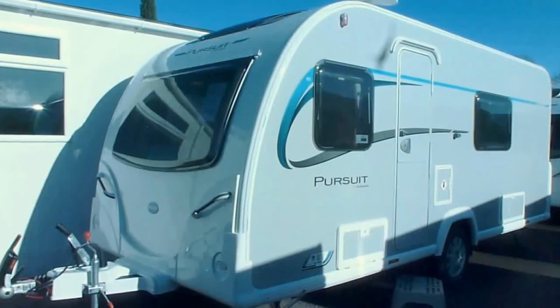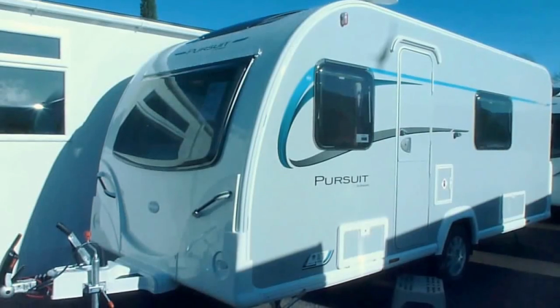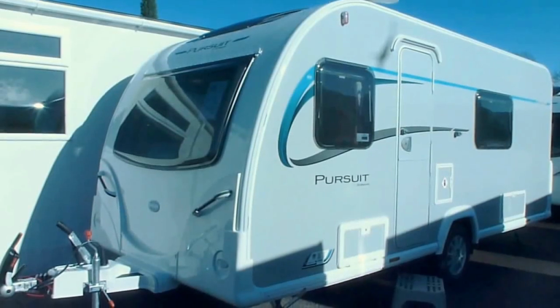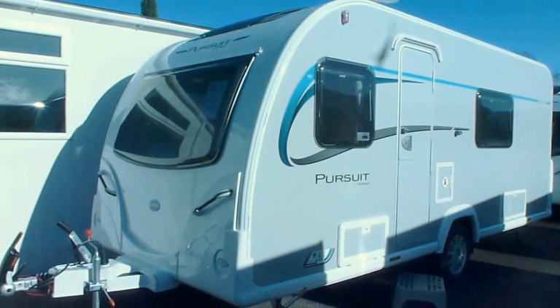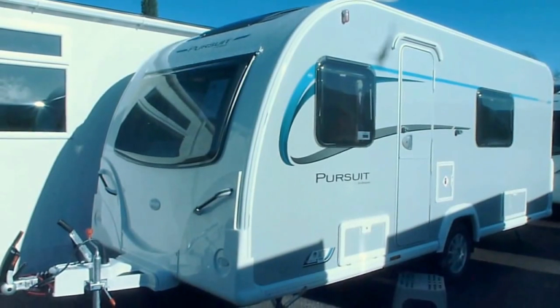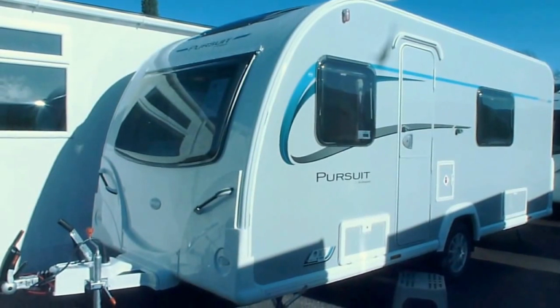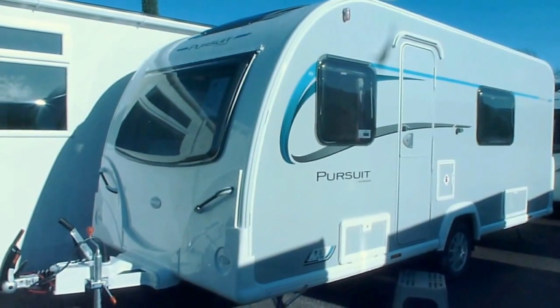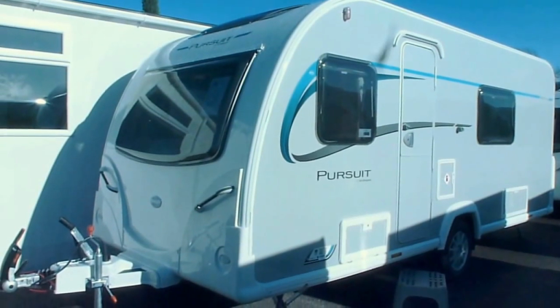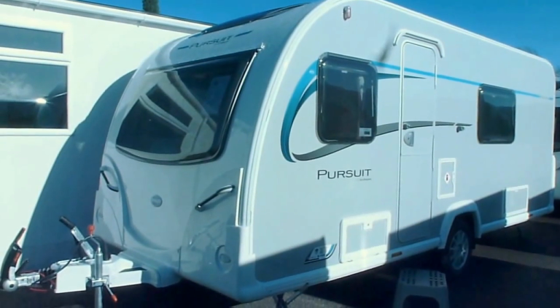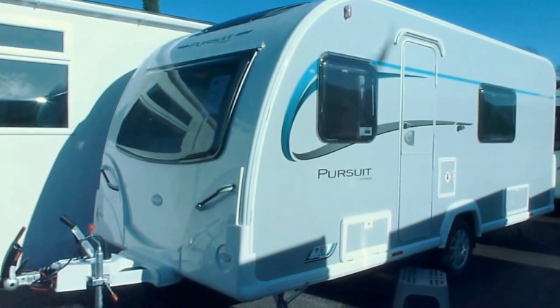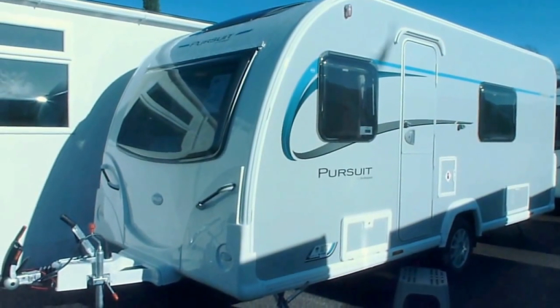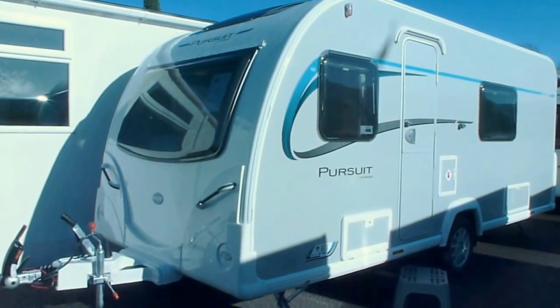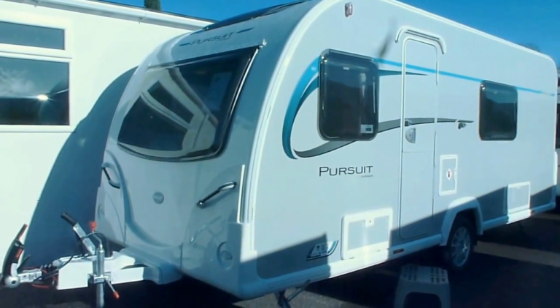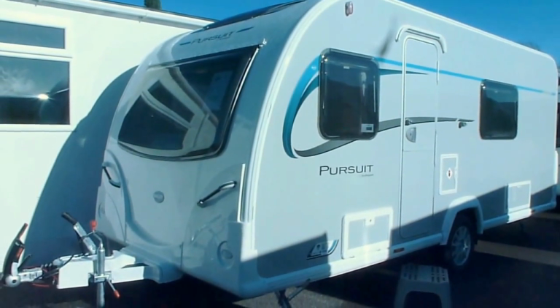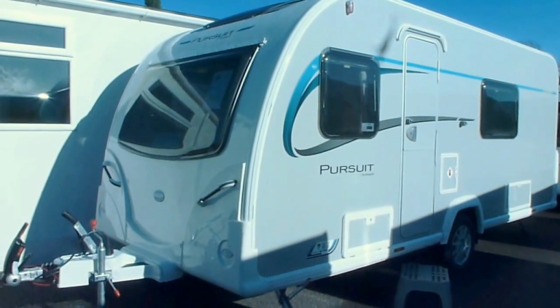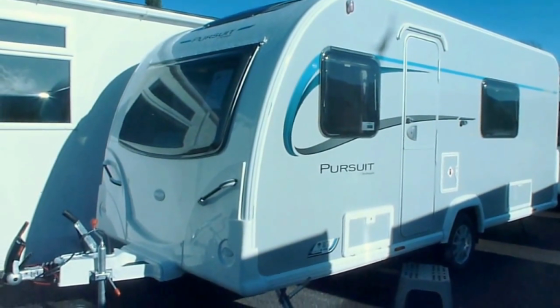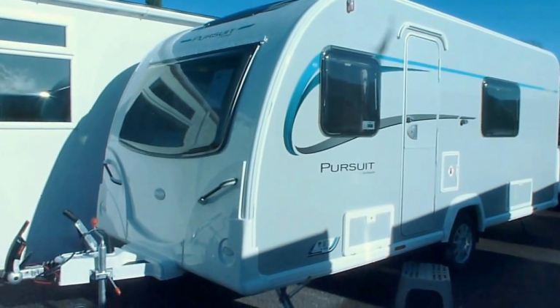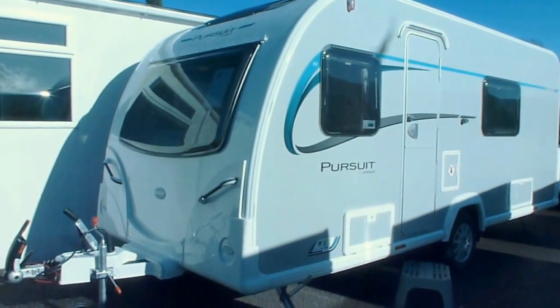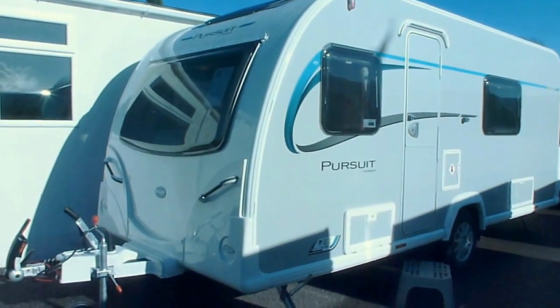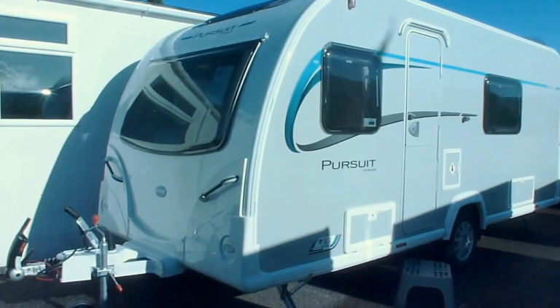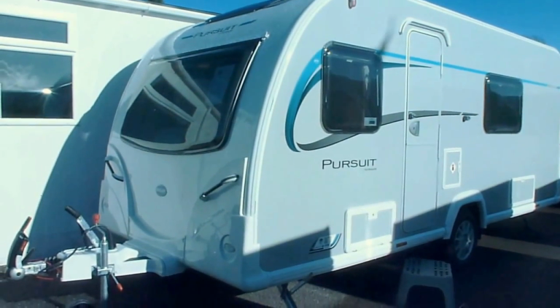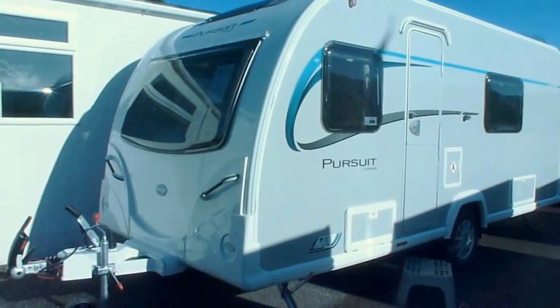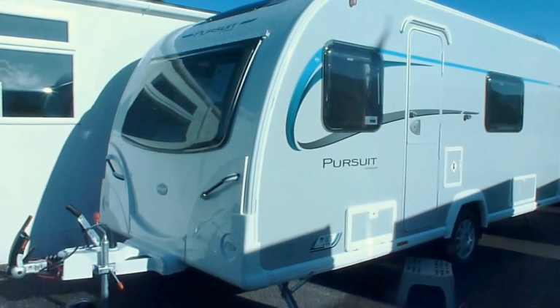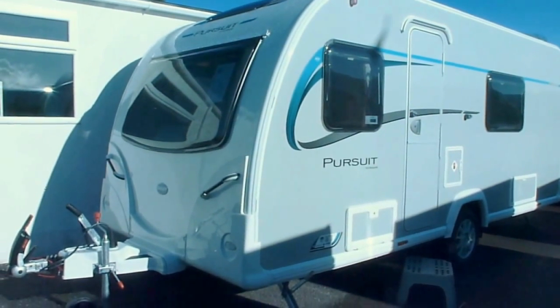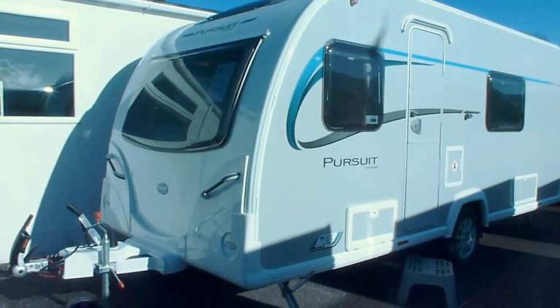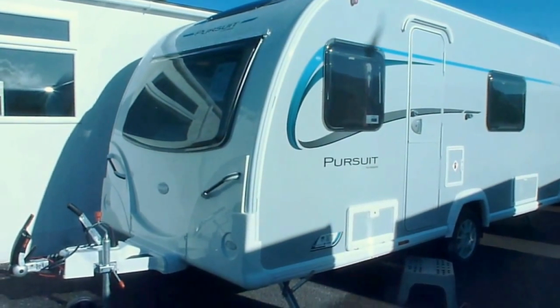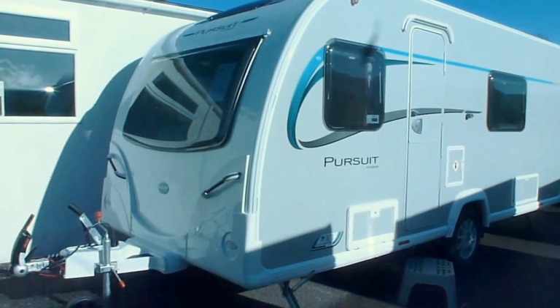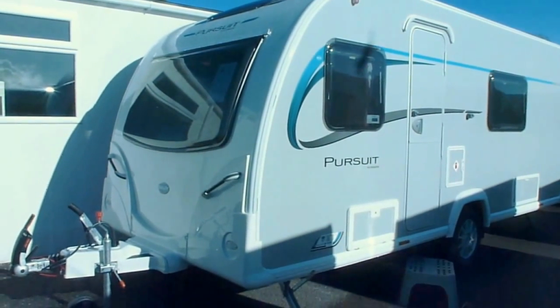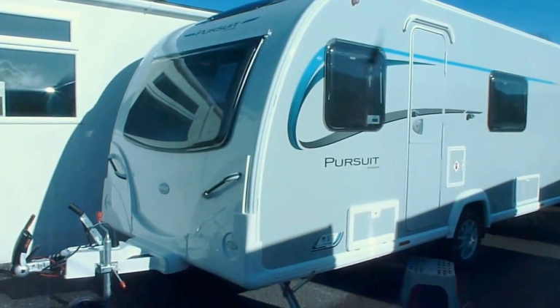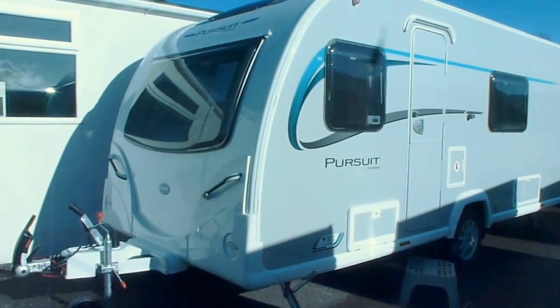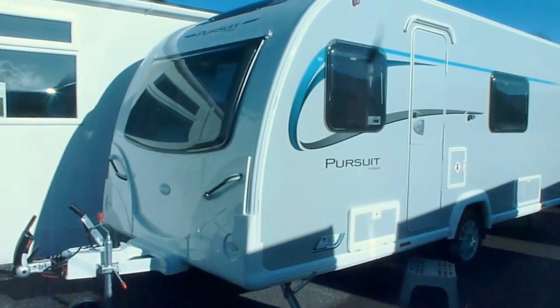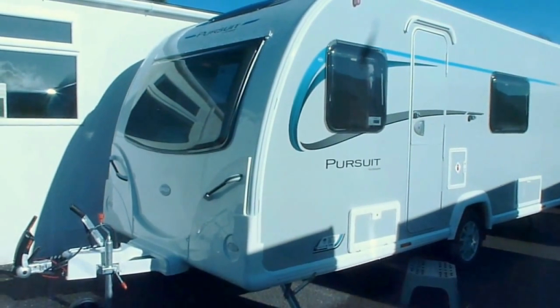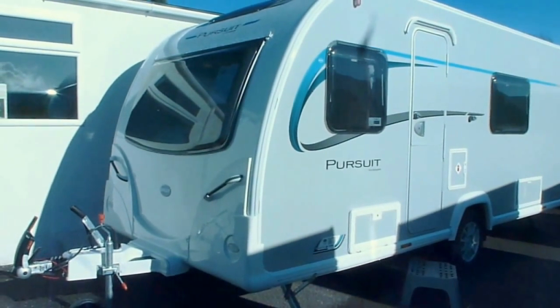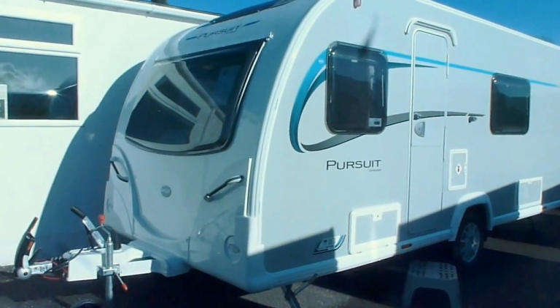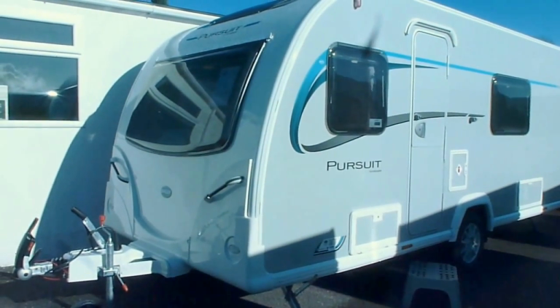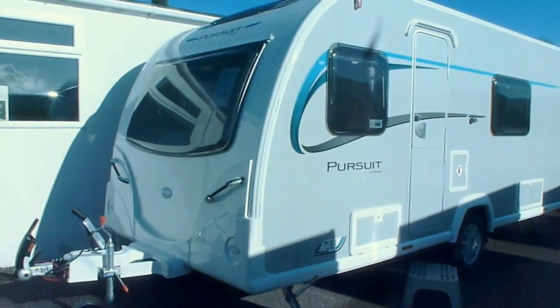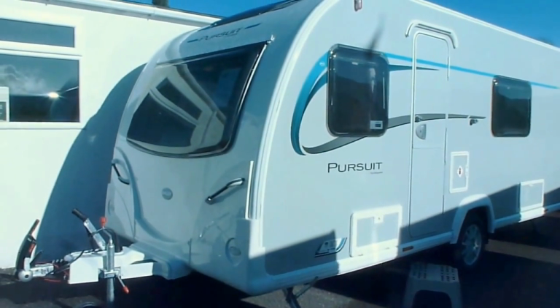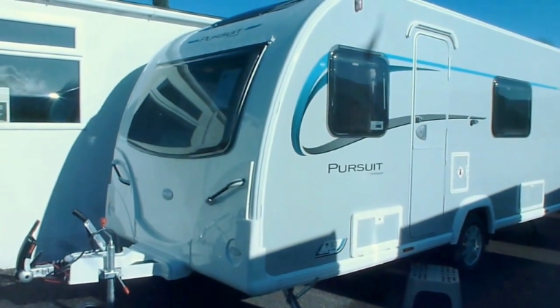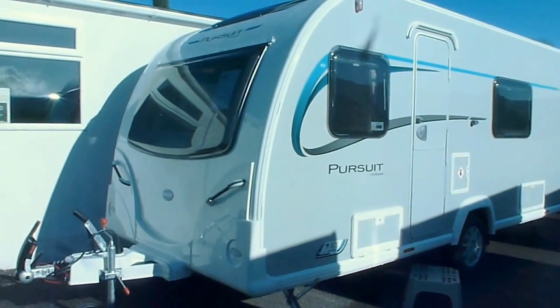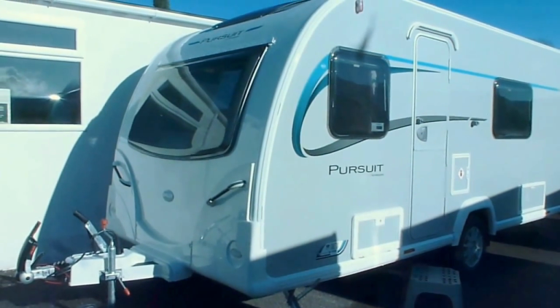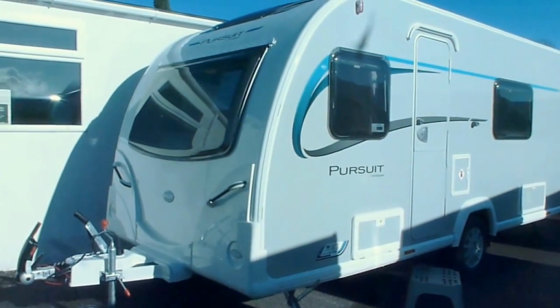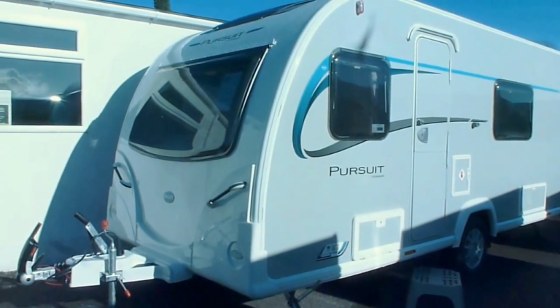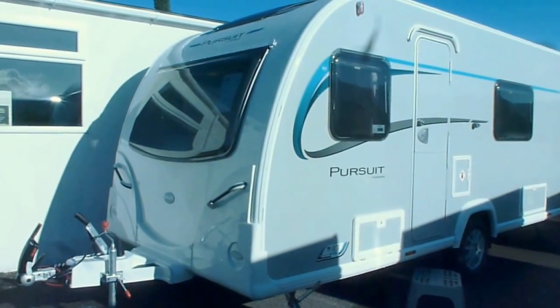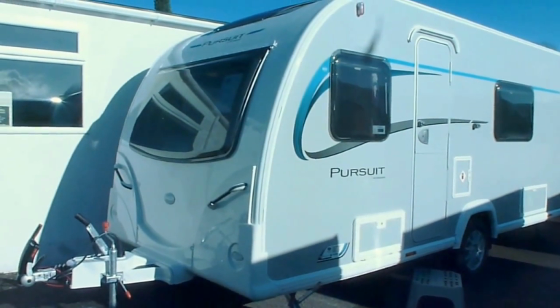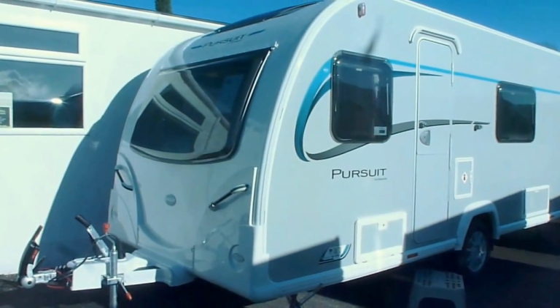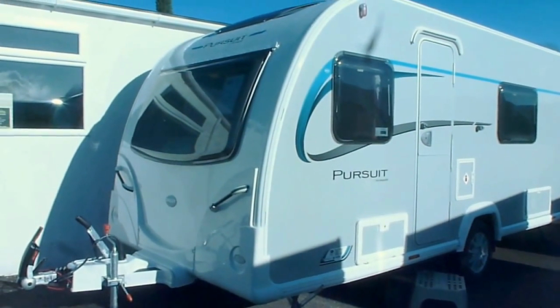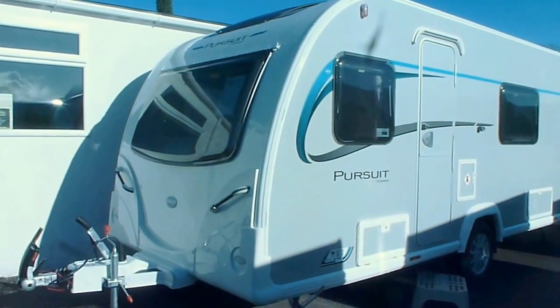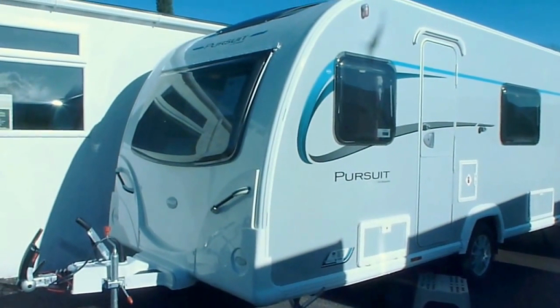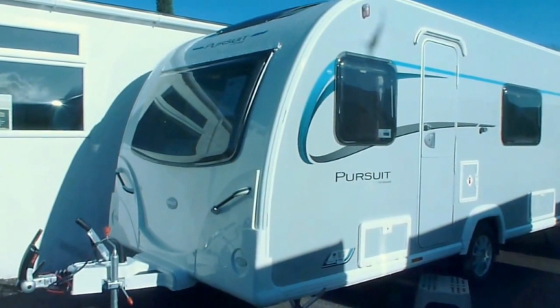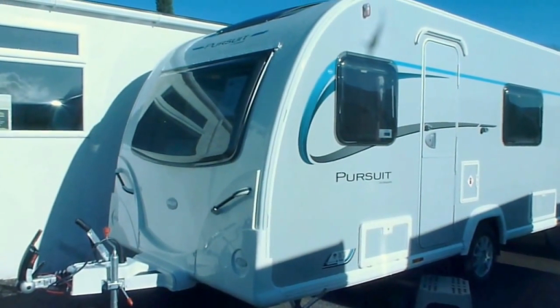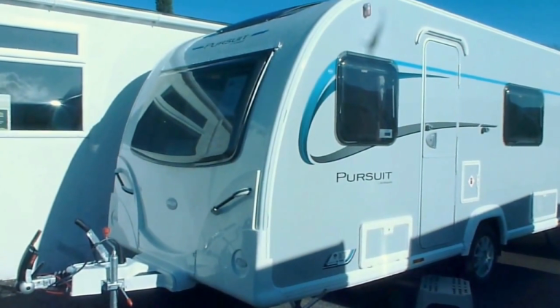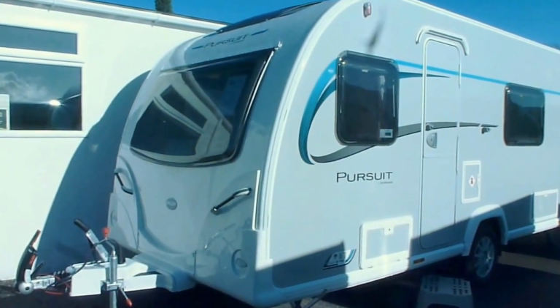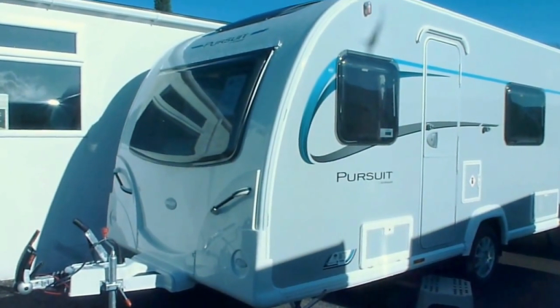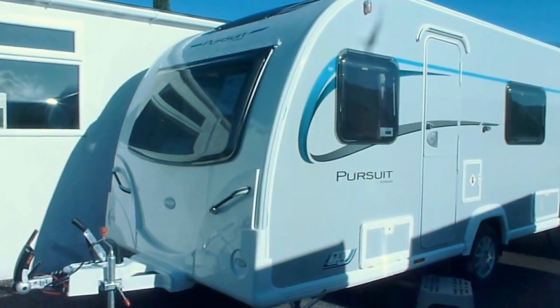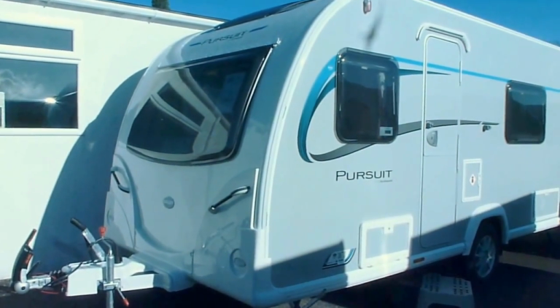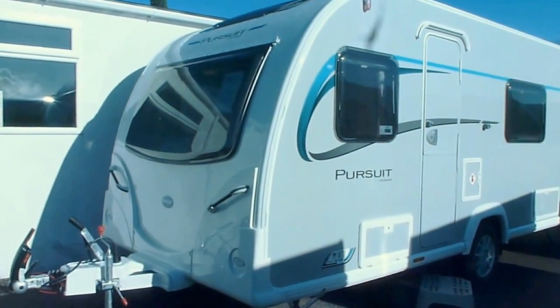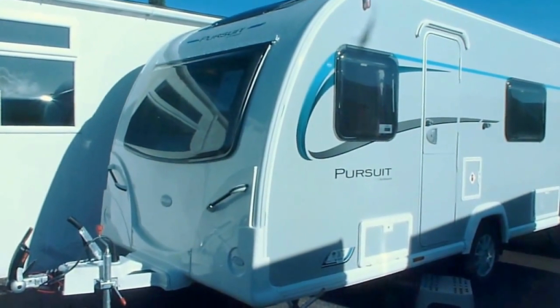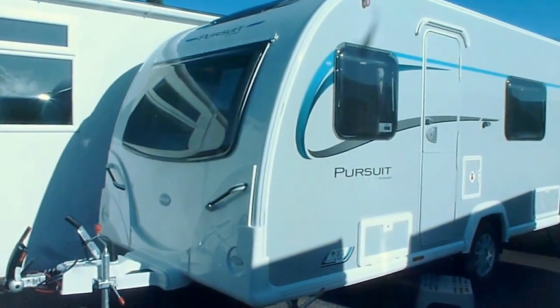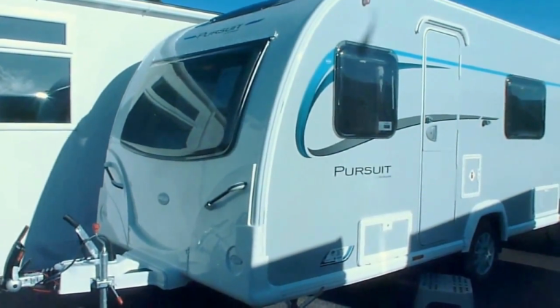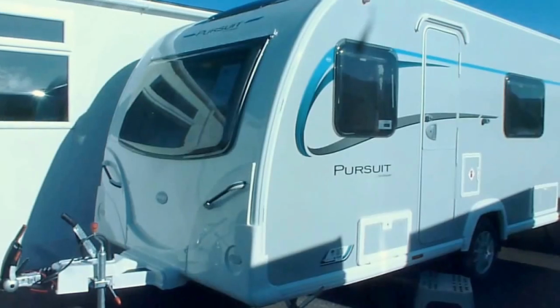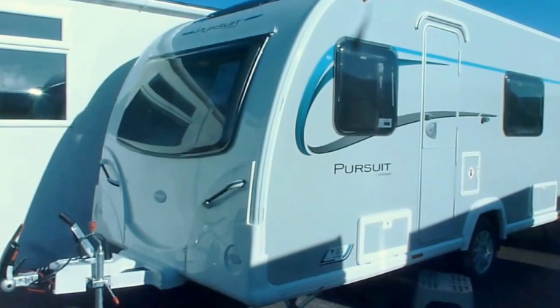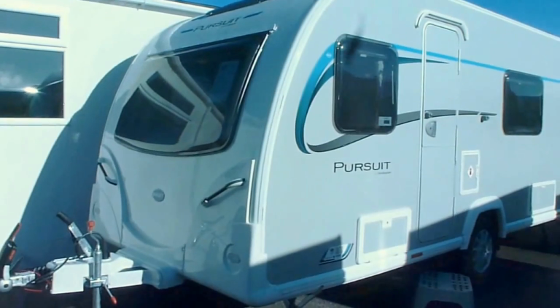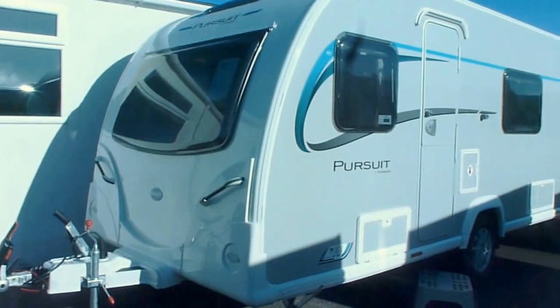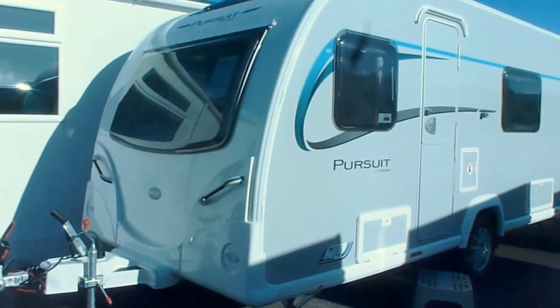Hi, my name is Dave Webb from Venture Caravans. I'm going to show you around this Pursuit 434 Caravan.